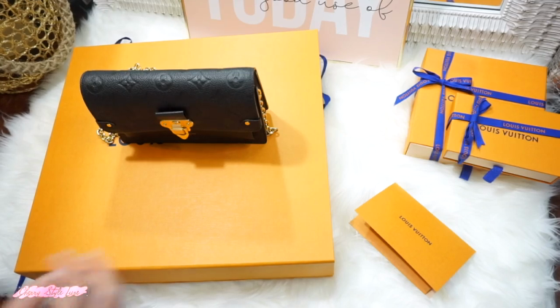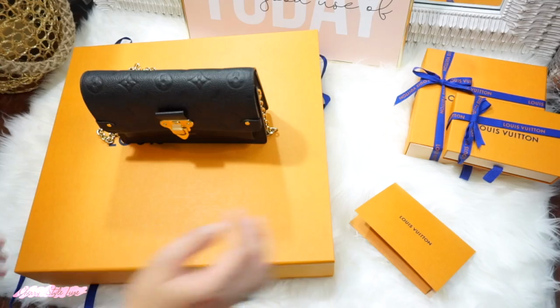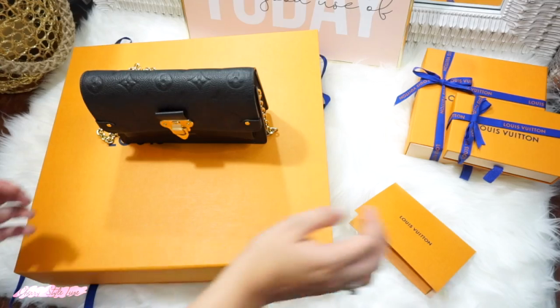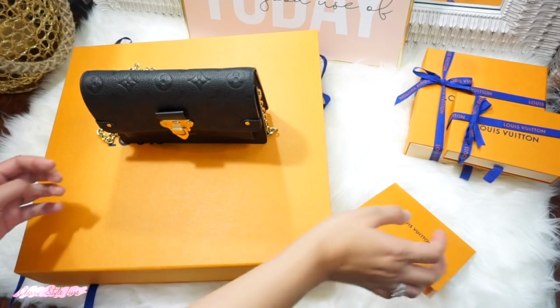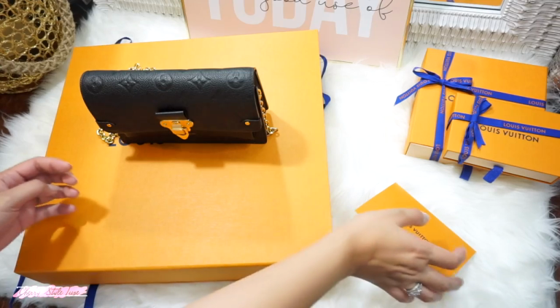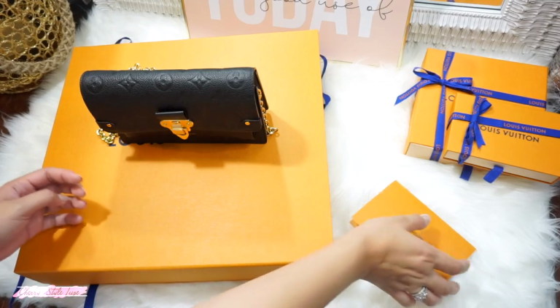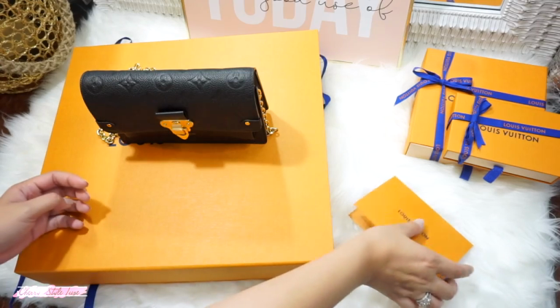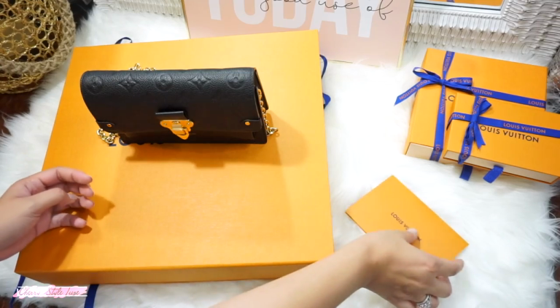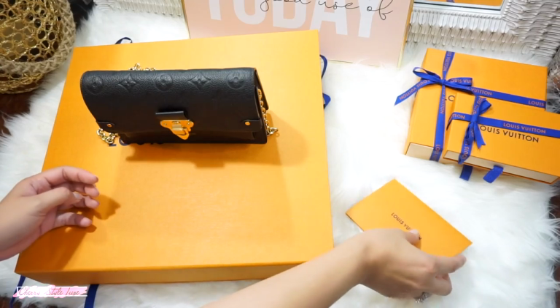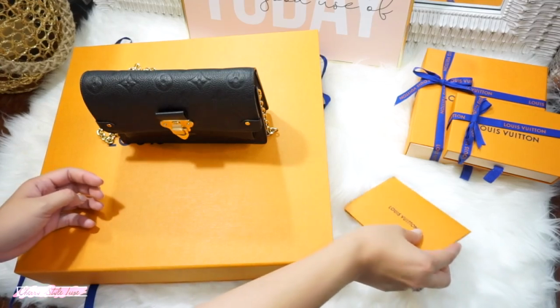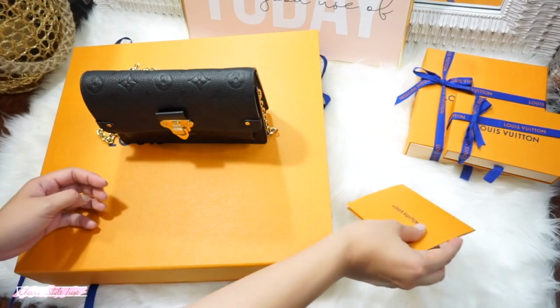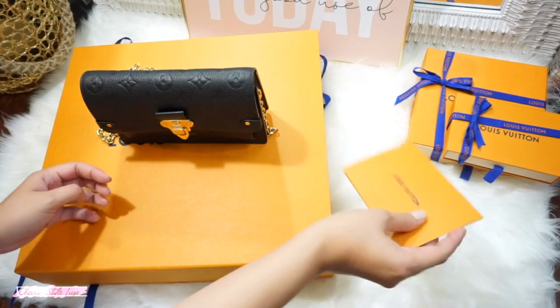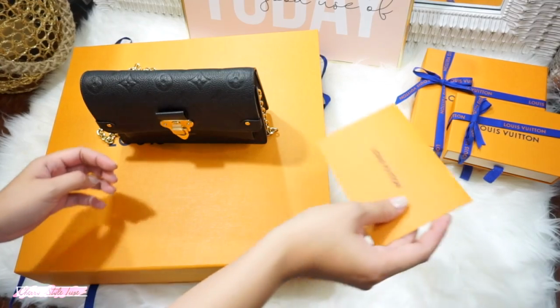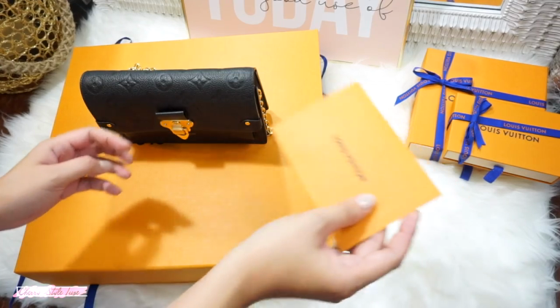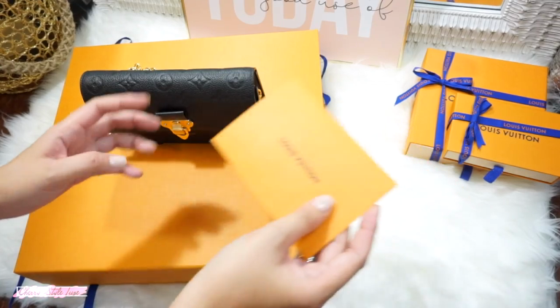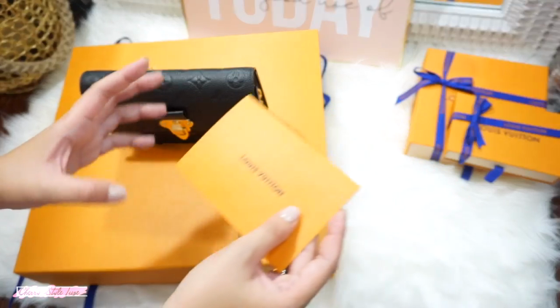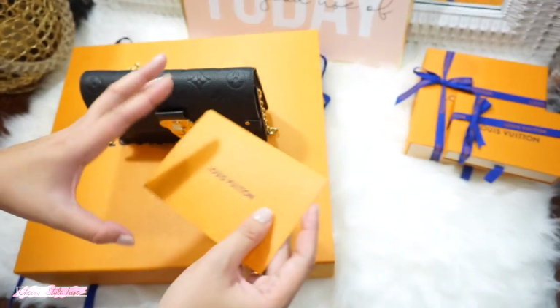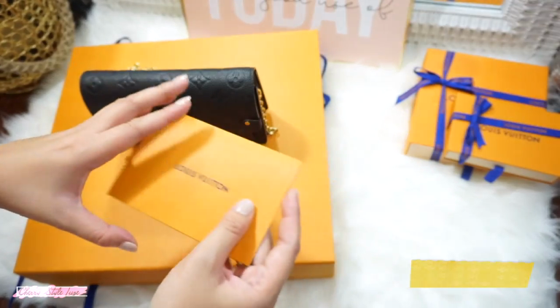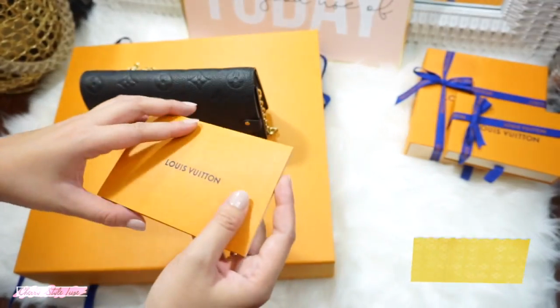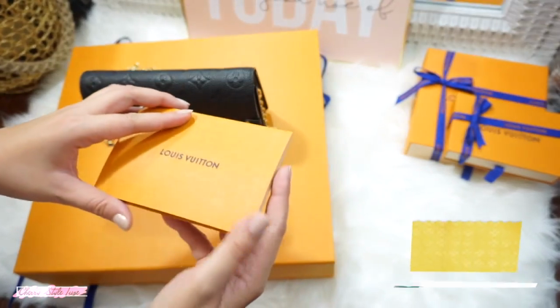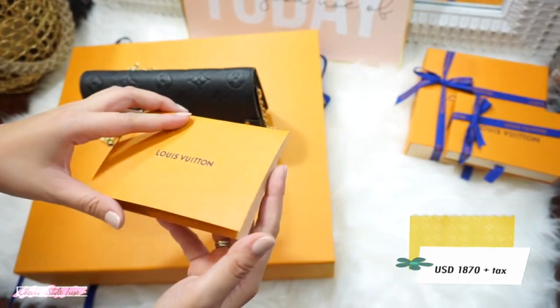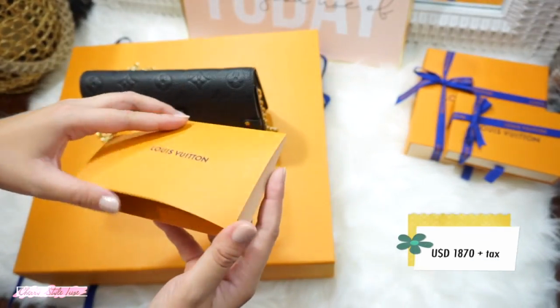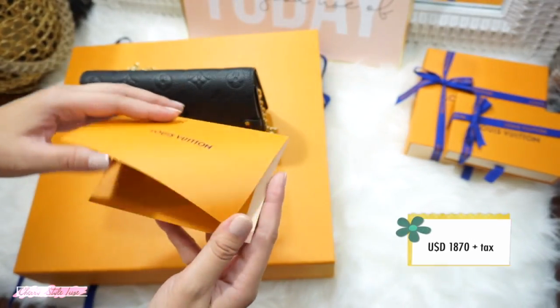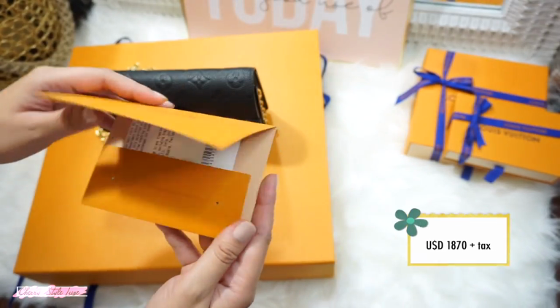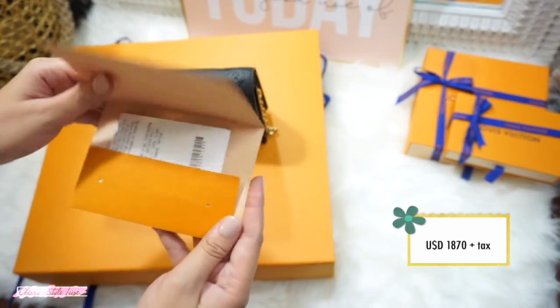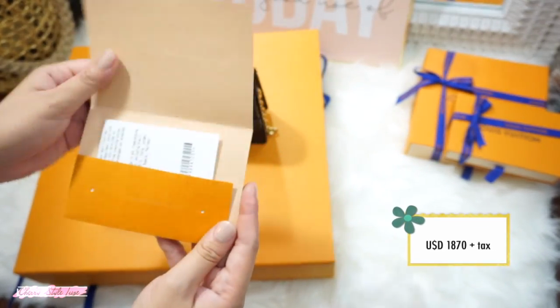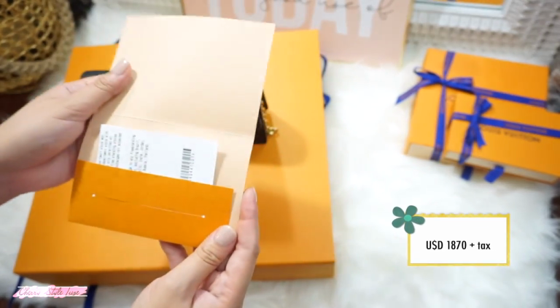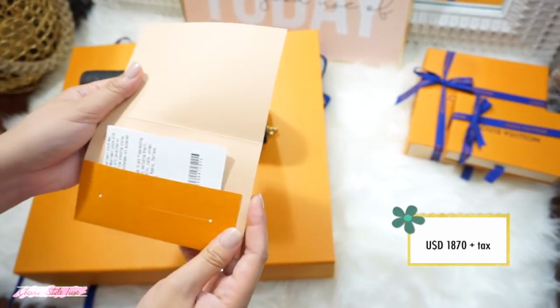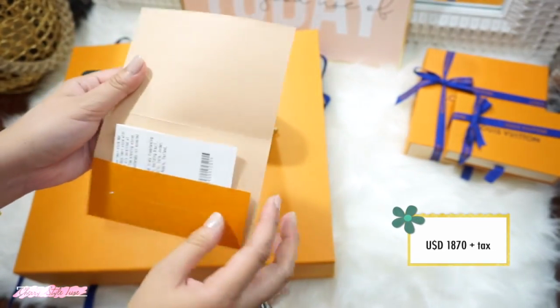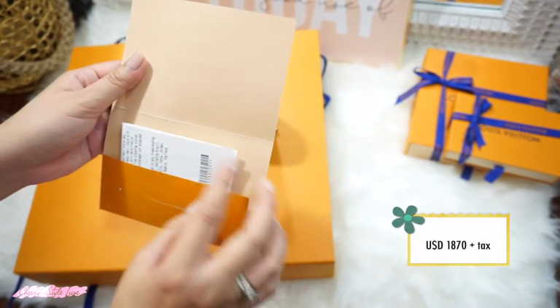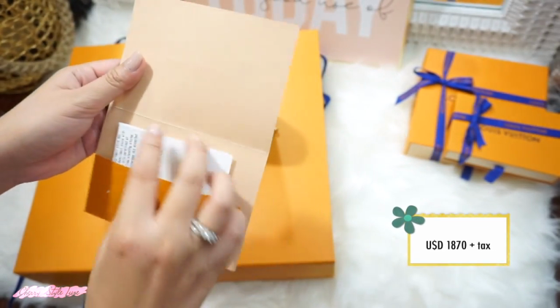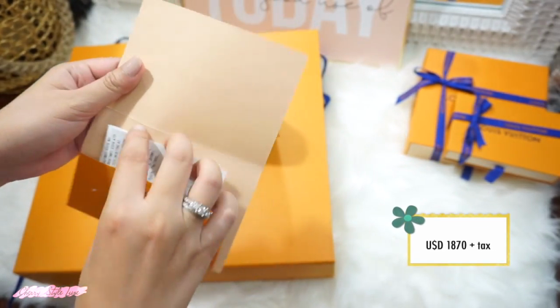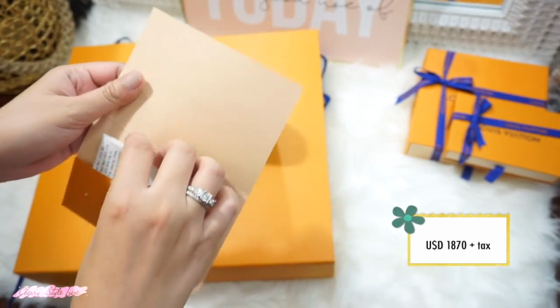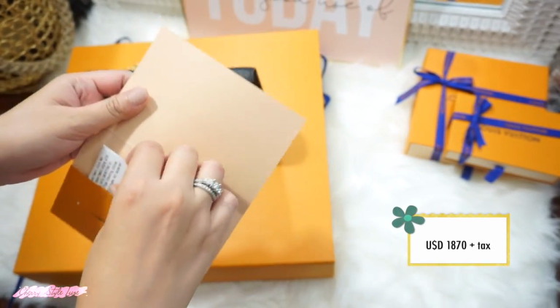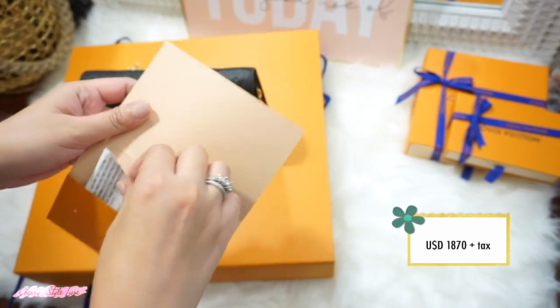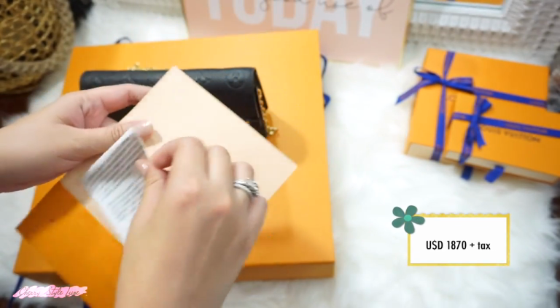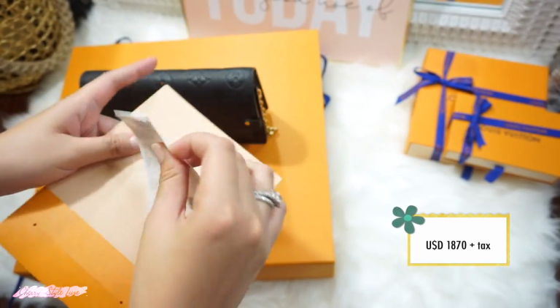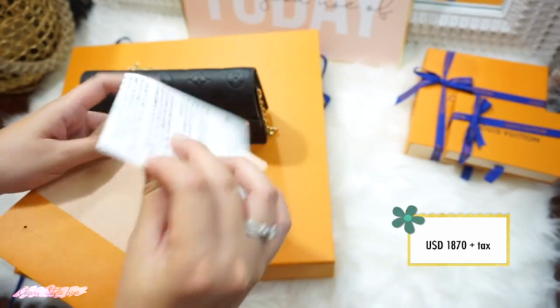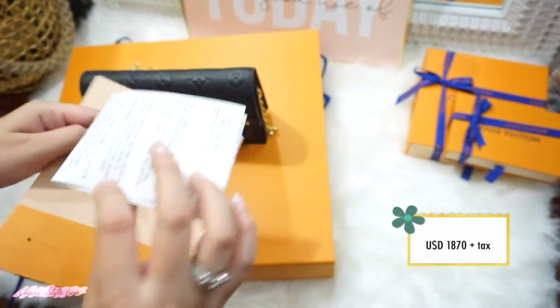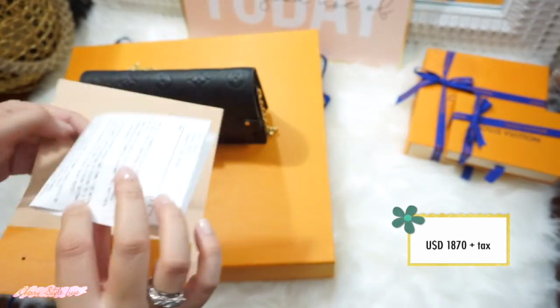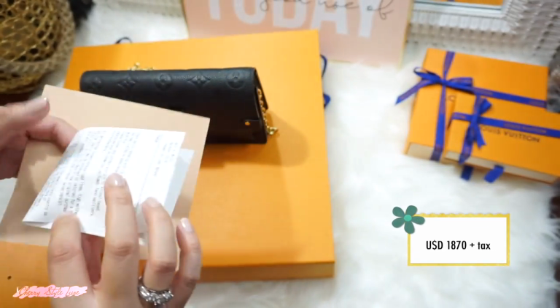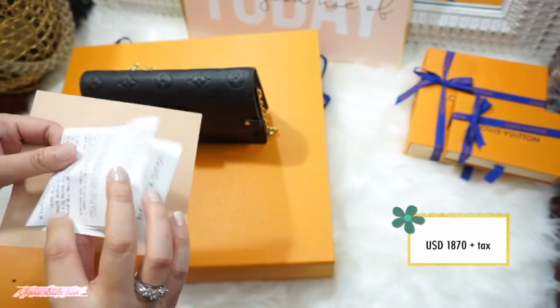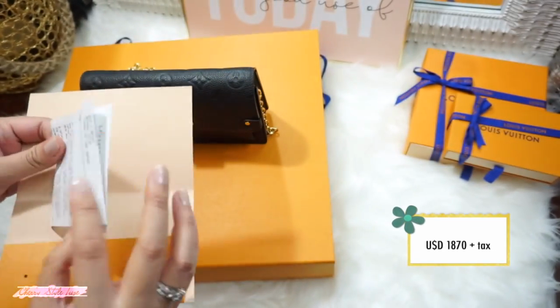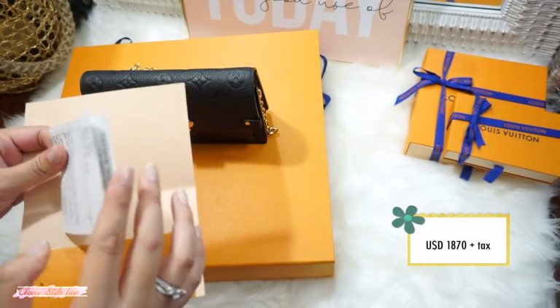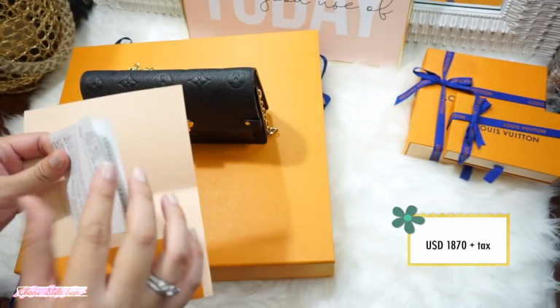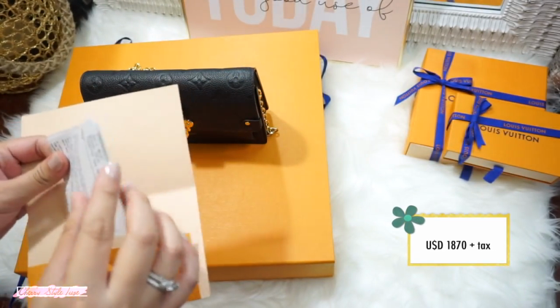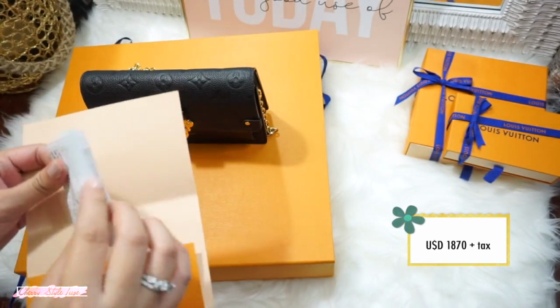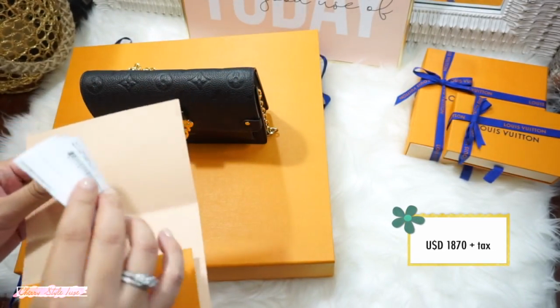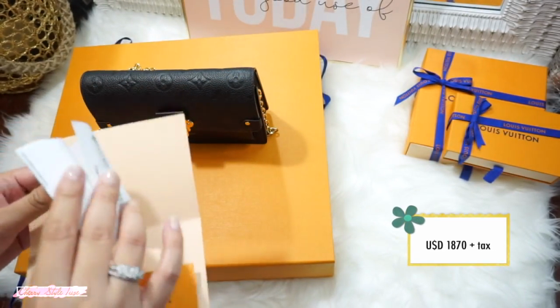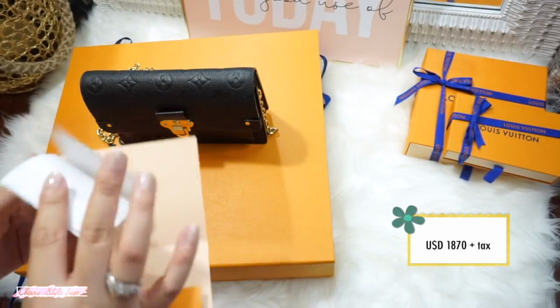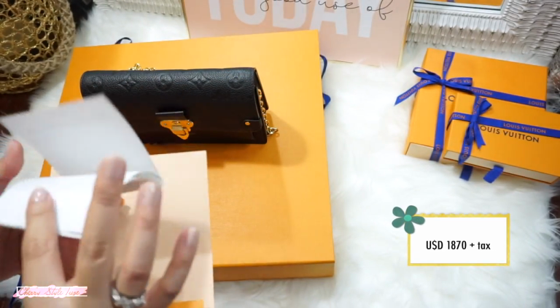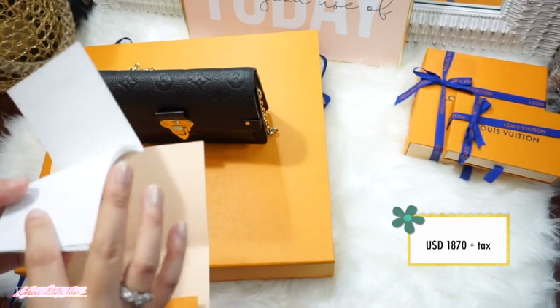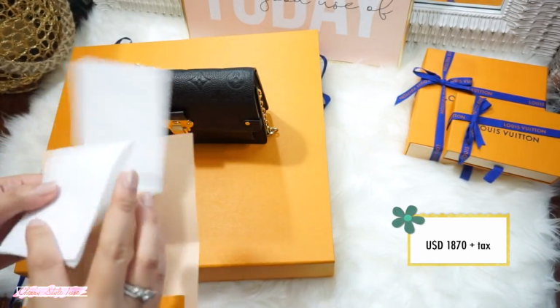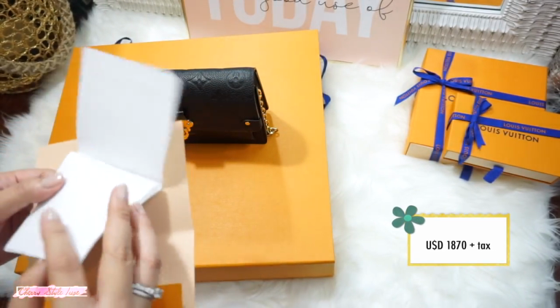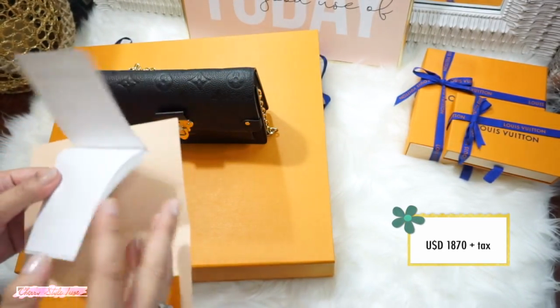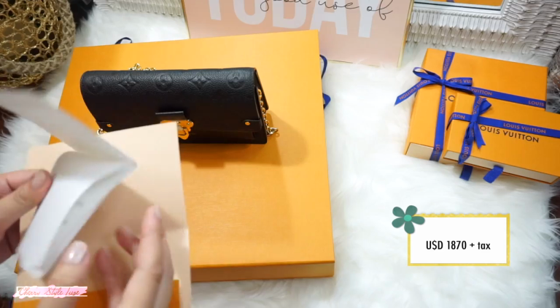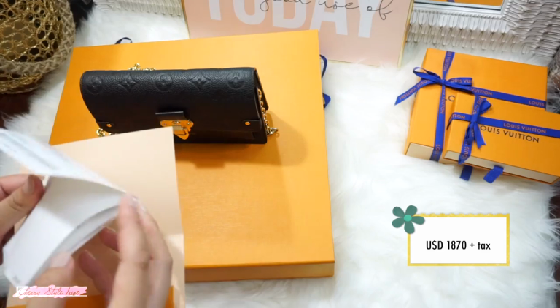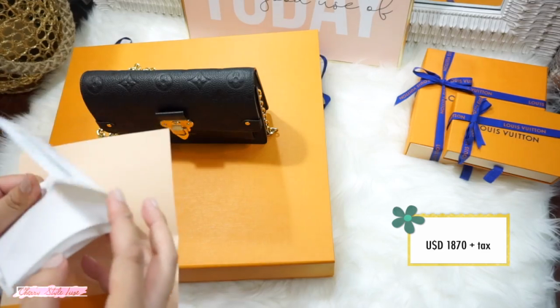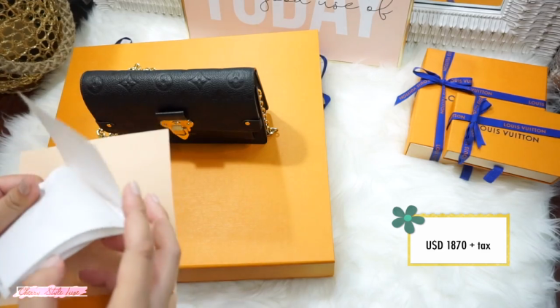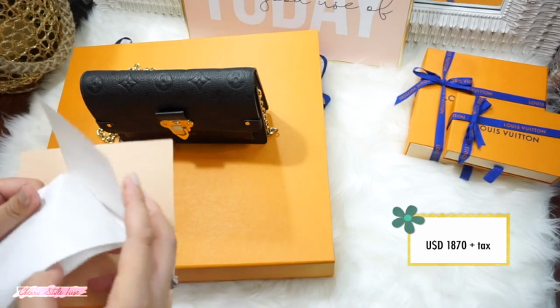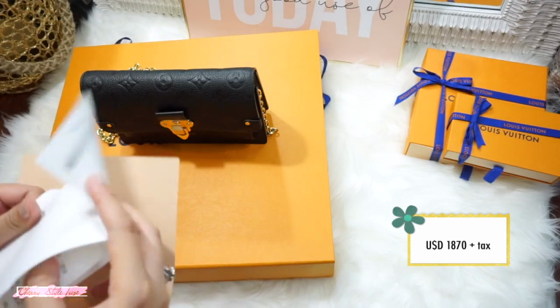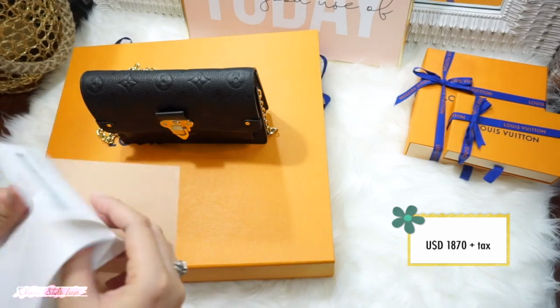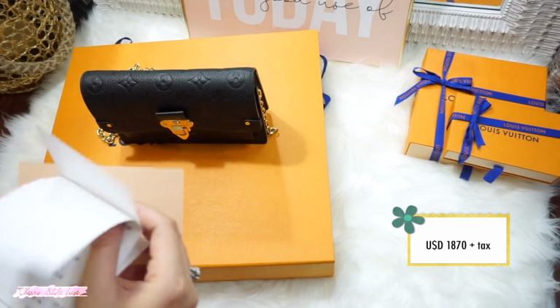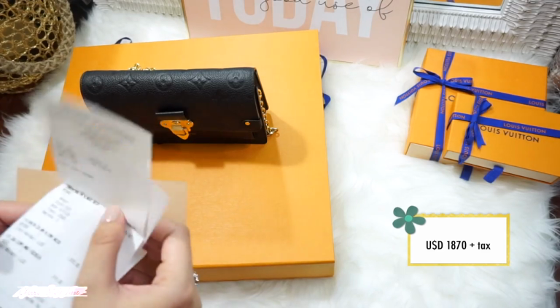The current price of this bag is $1,870 US dollars plus tax.